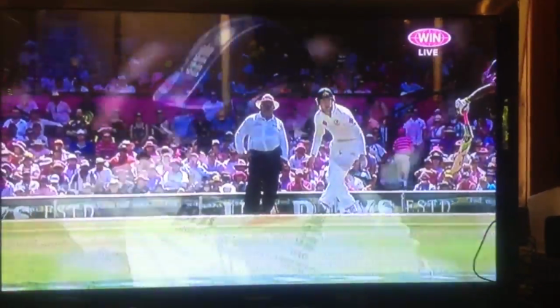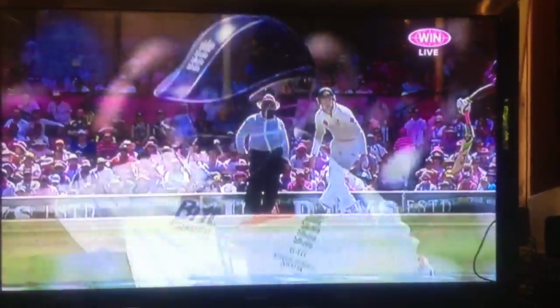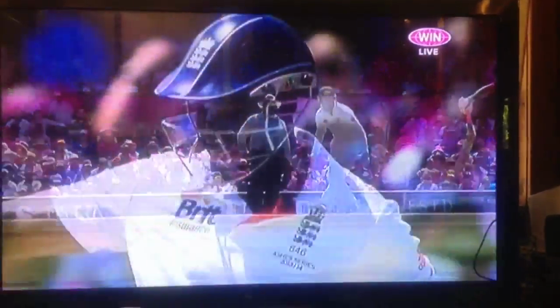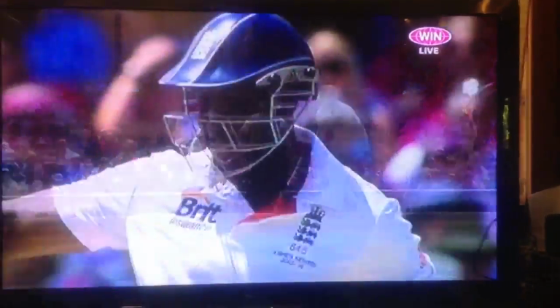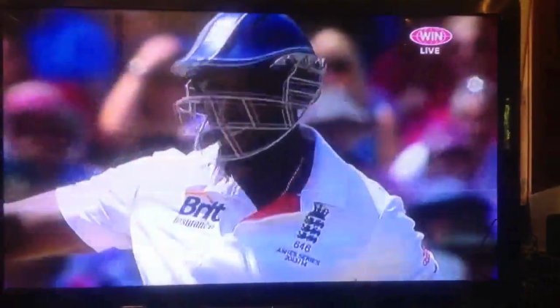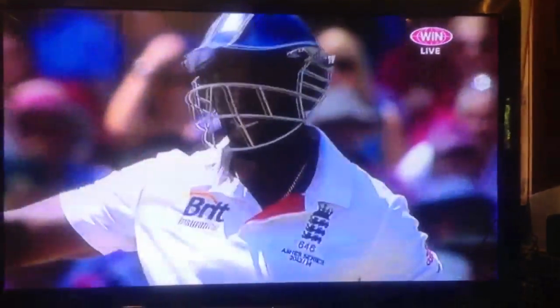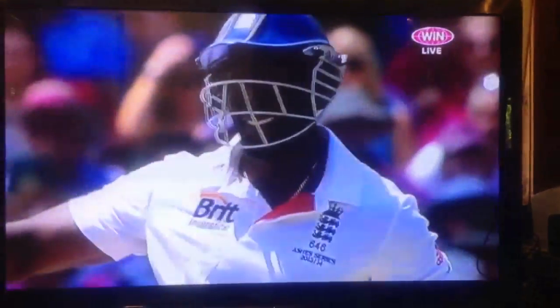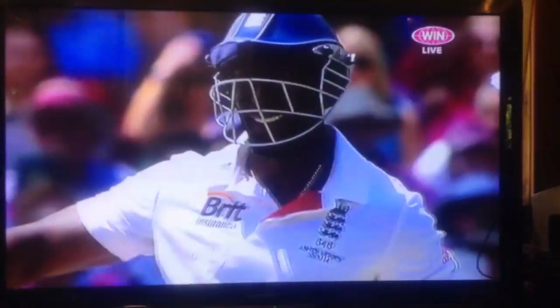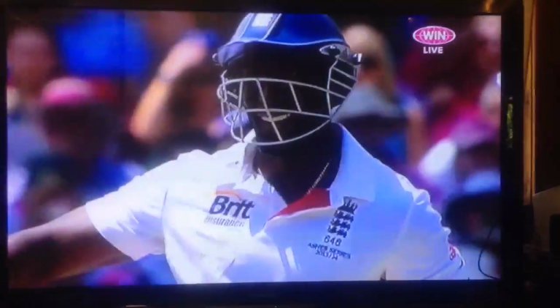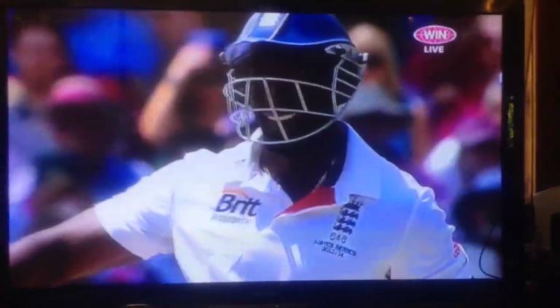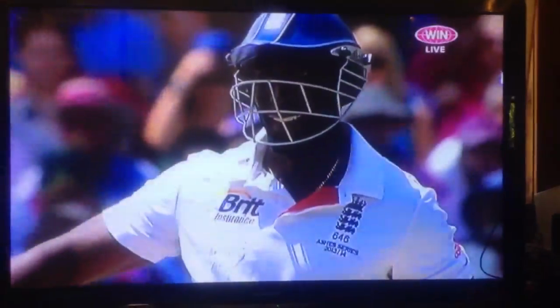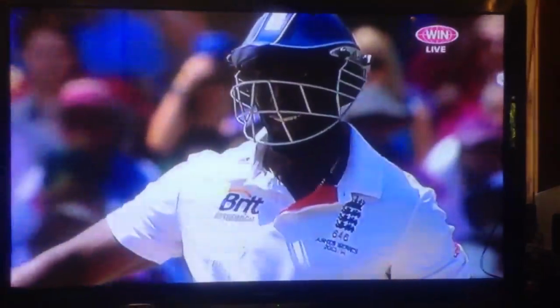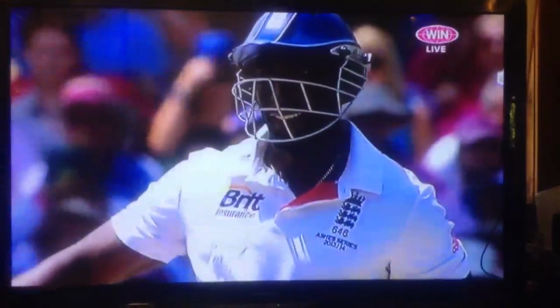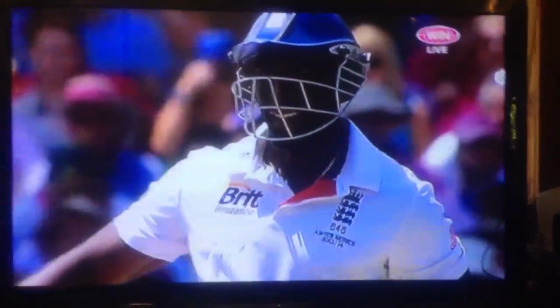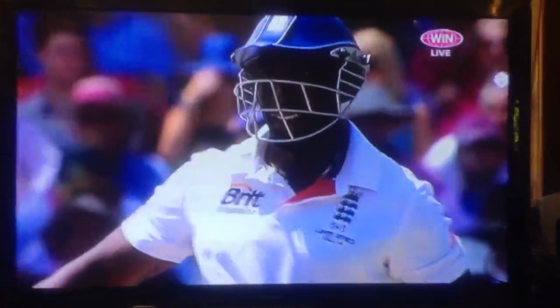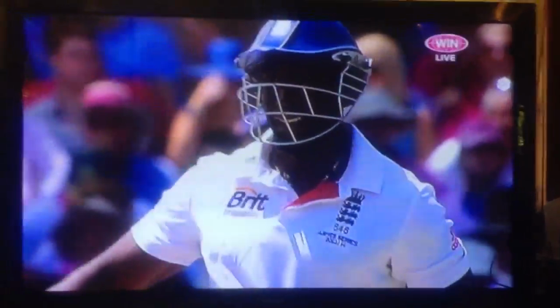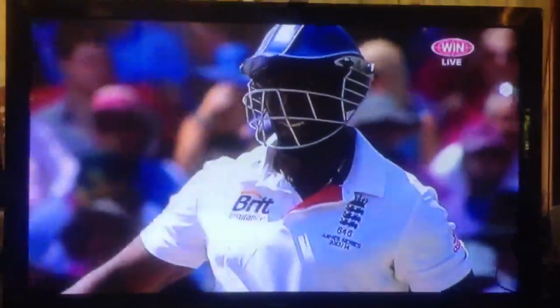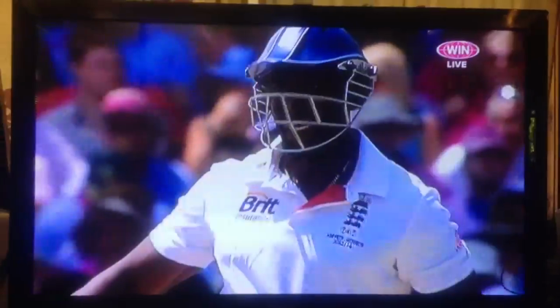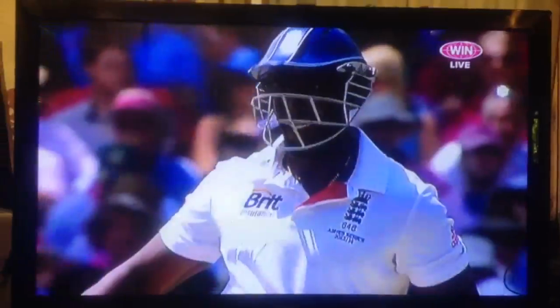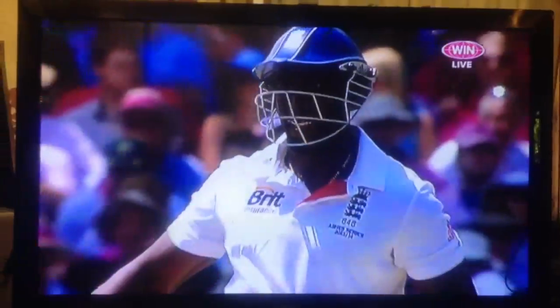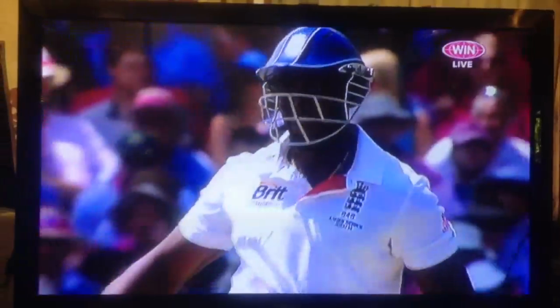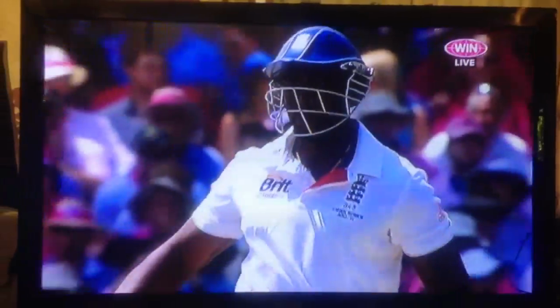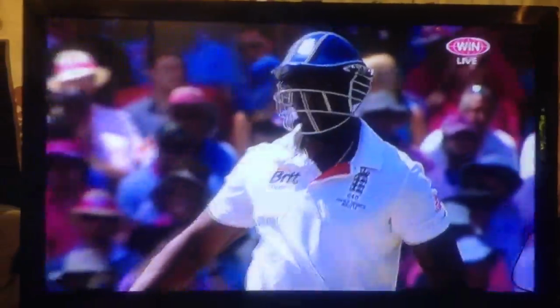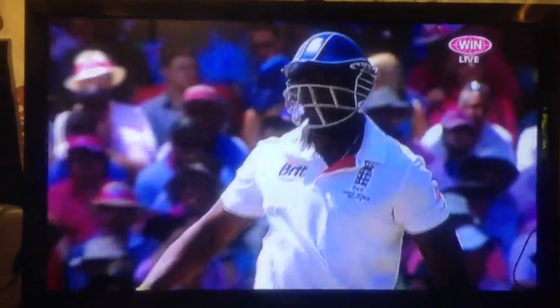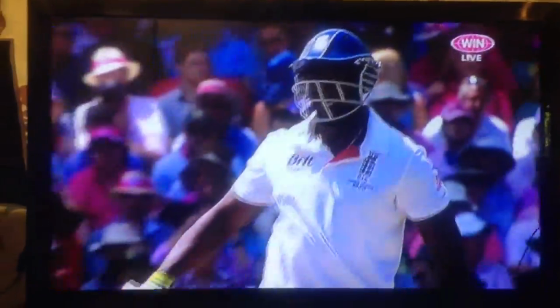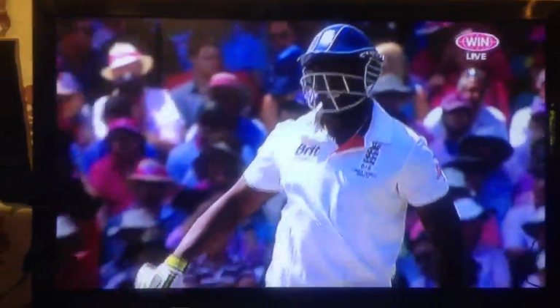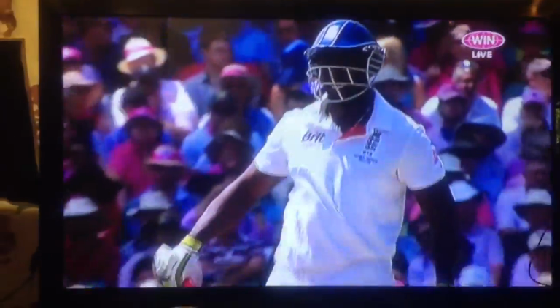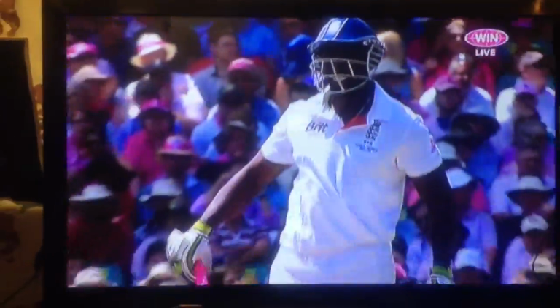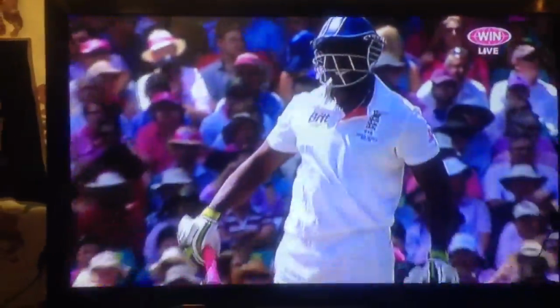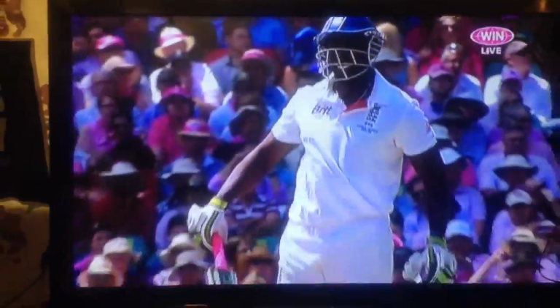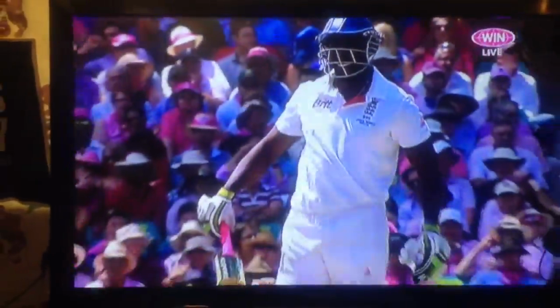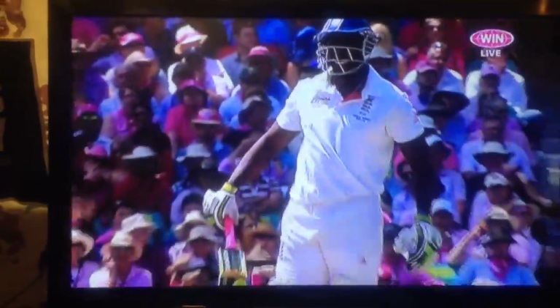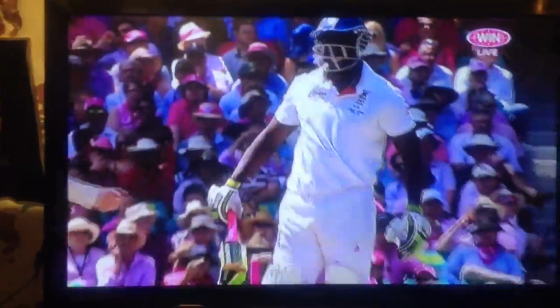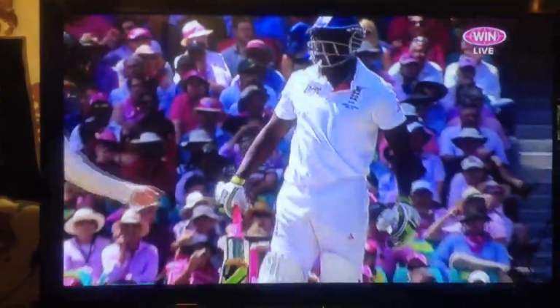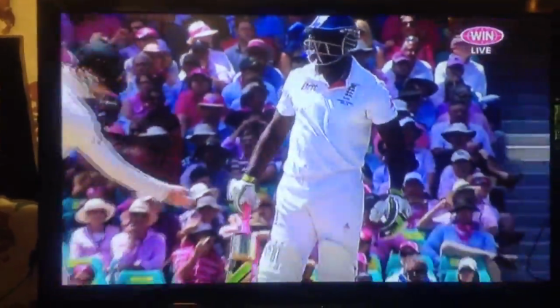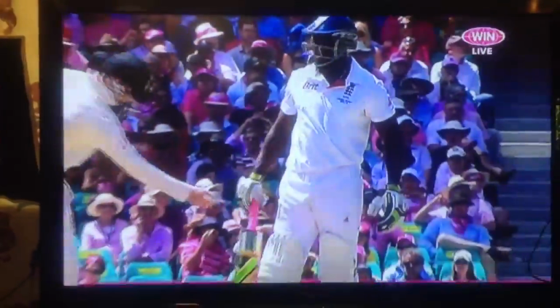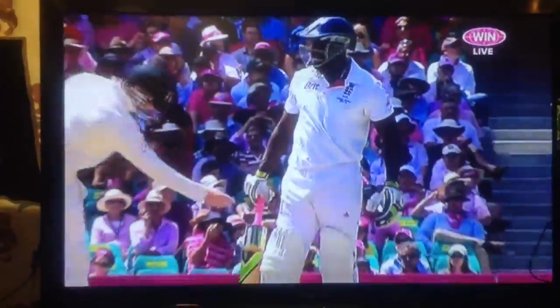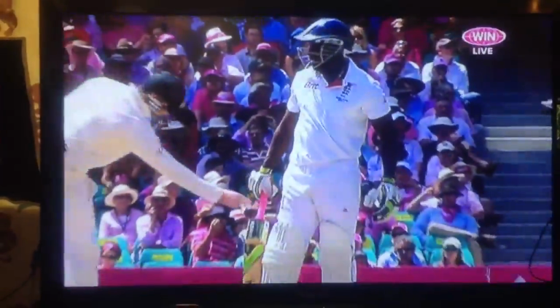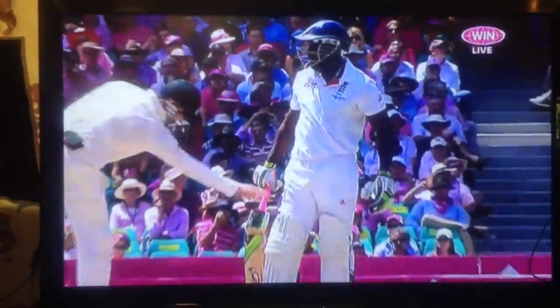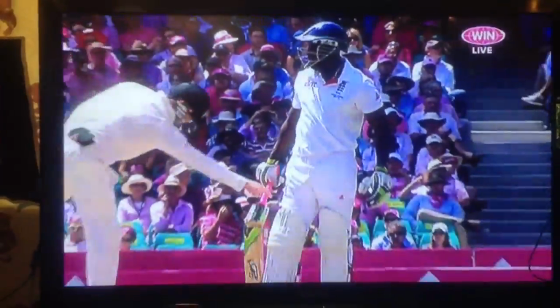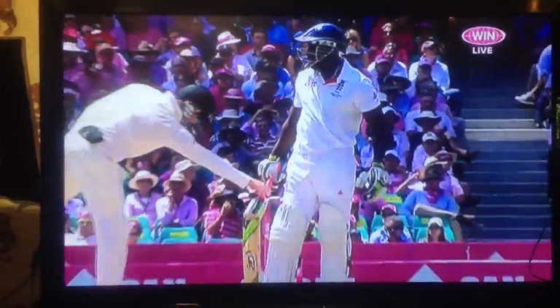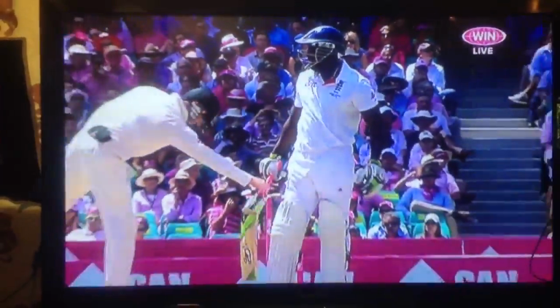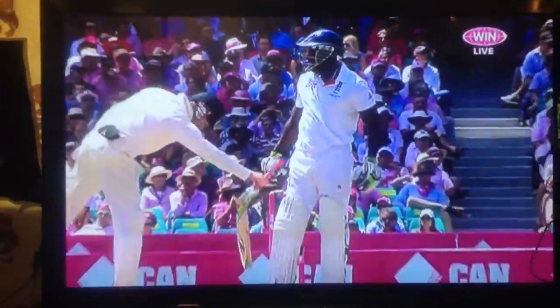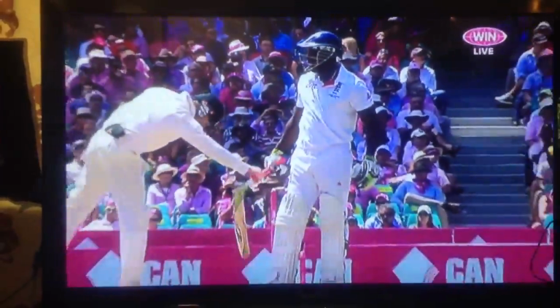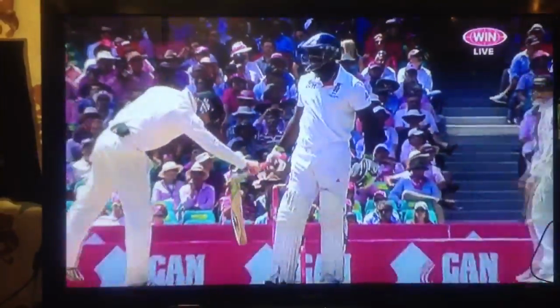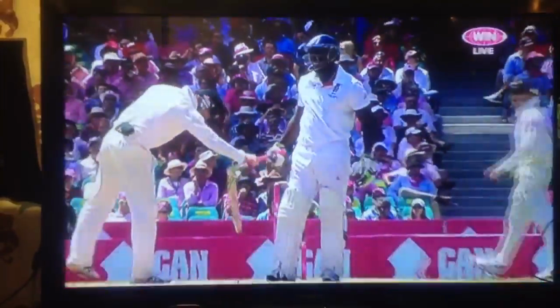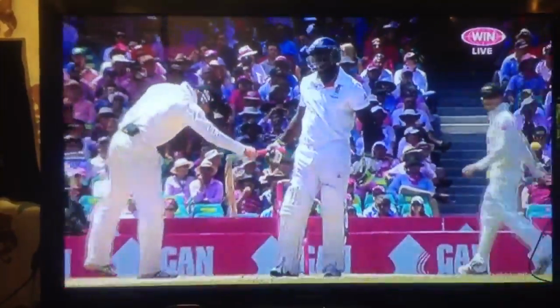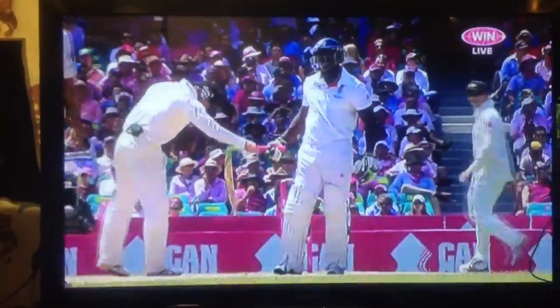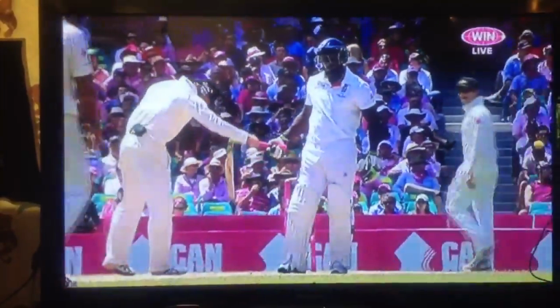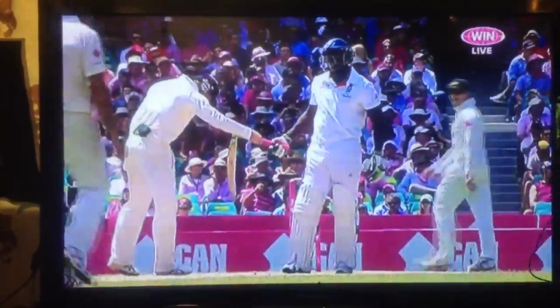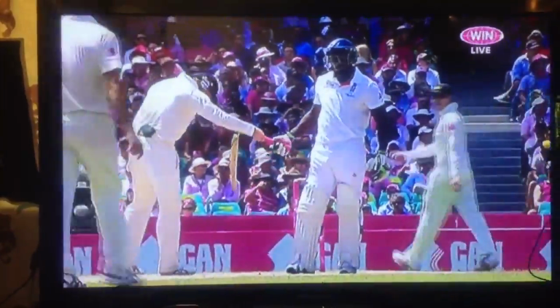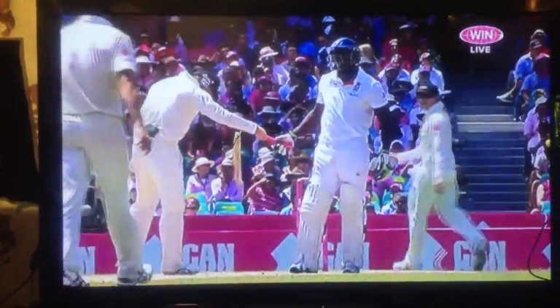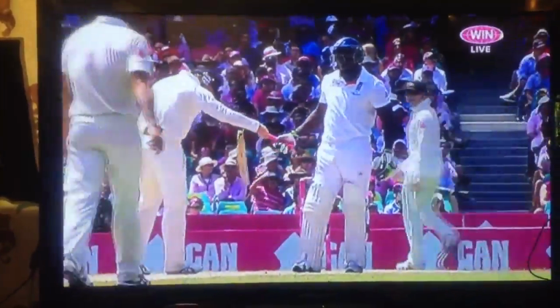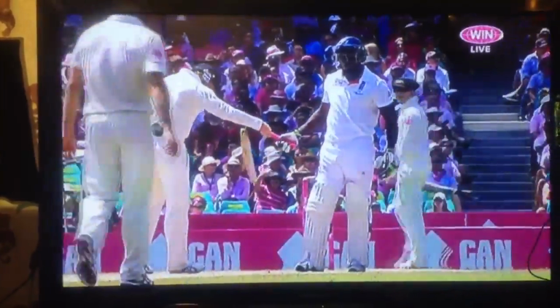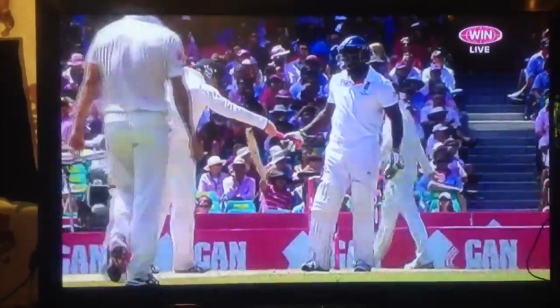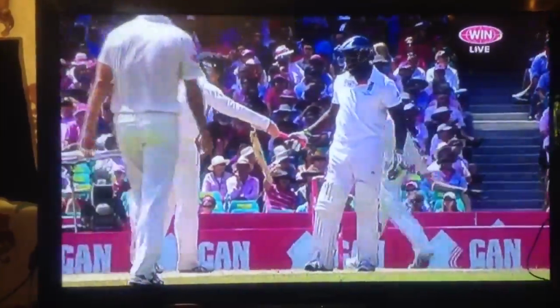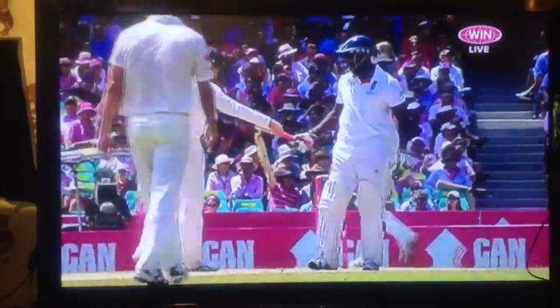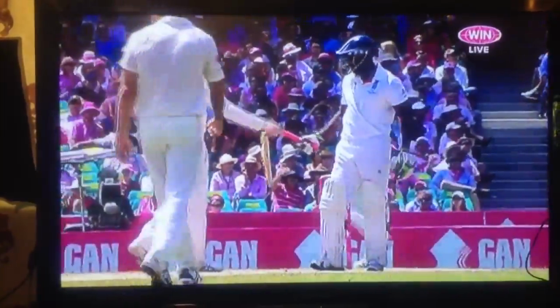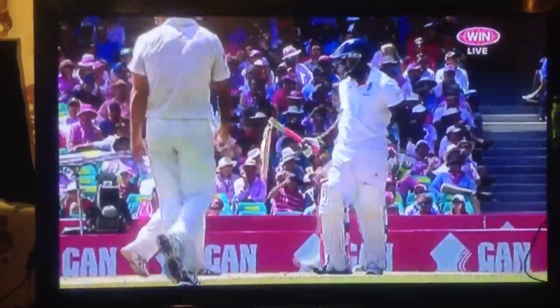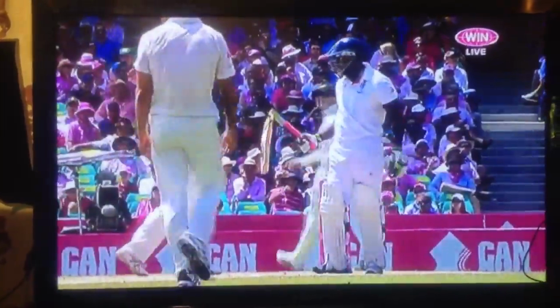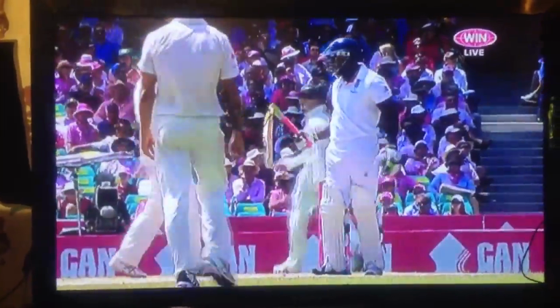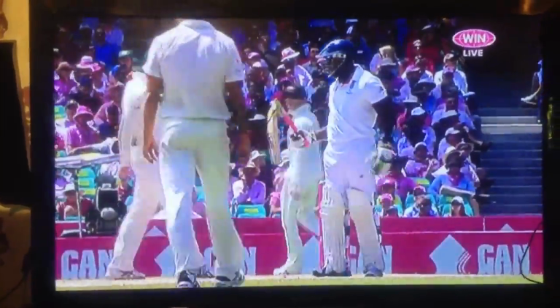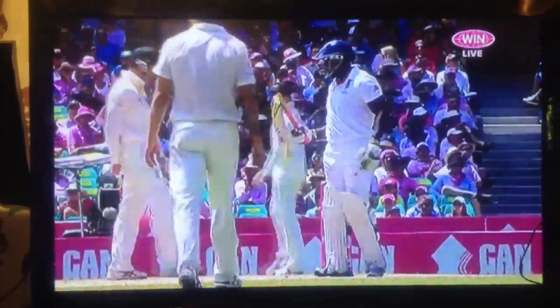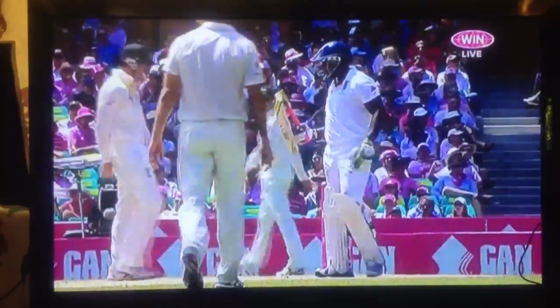Other than the winning moment of the Ashes, that's the image of the series. That was very much.